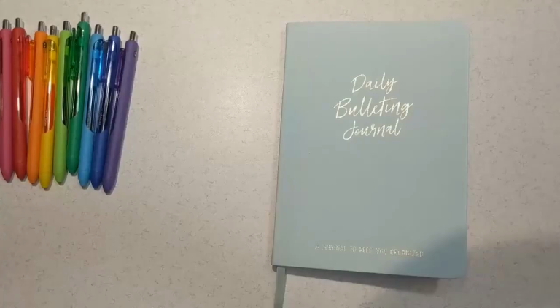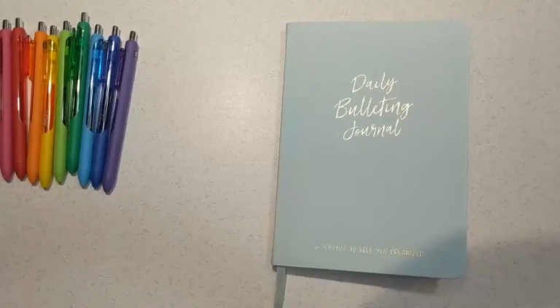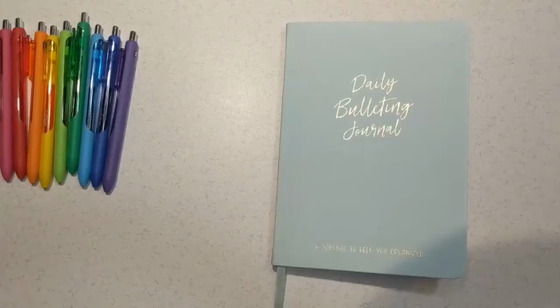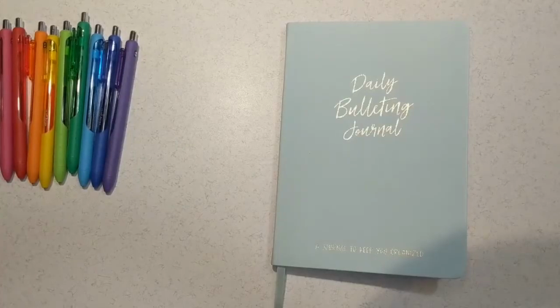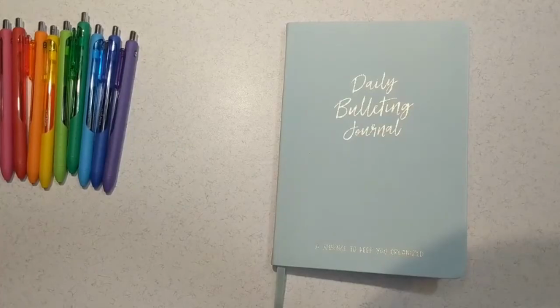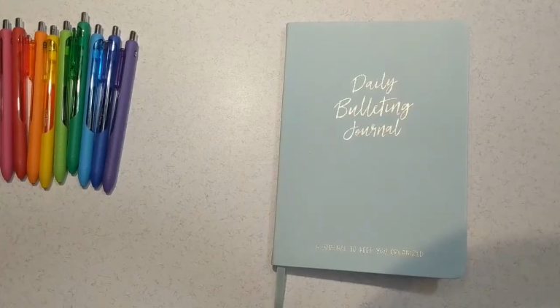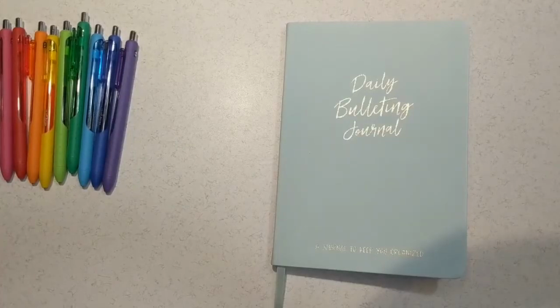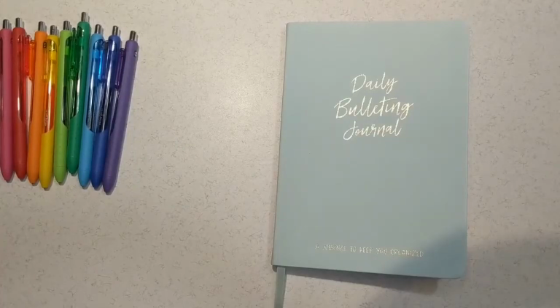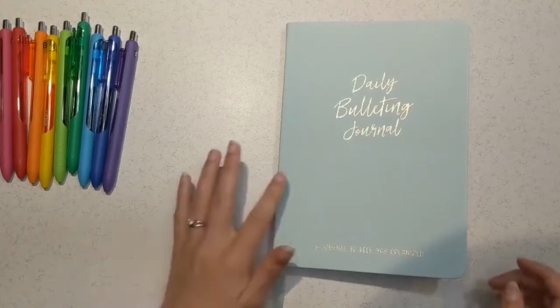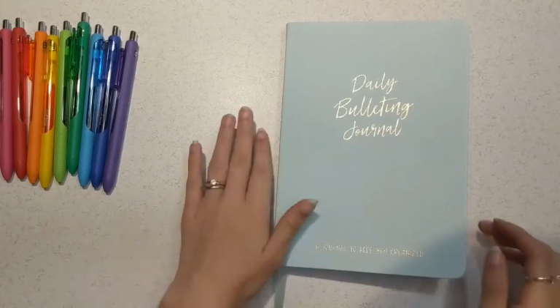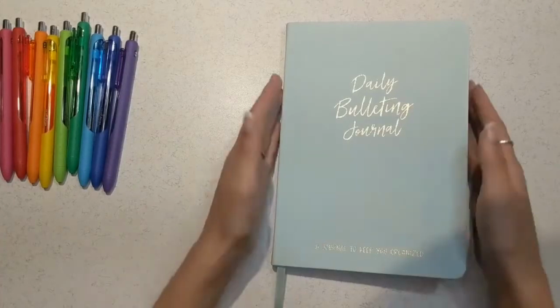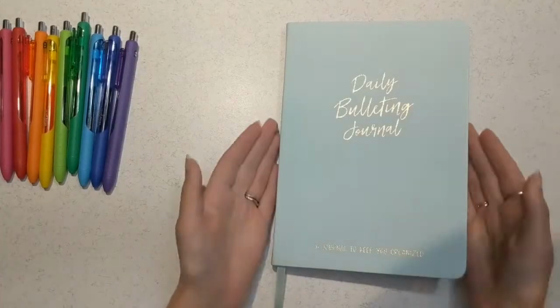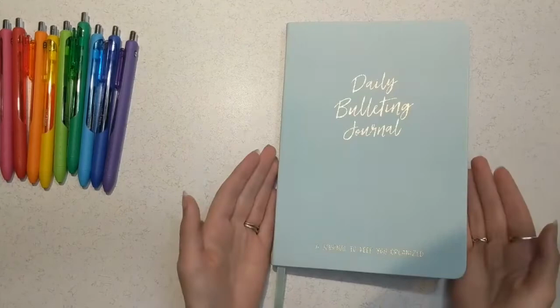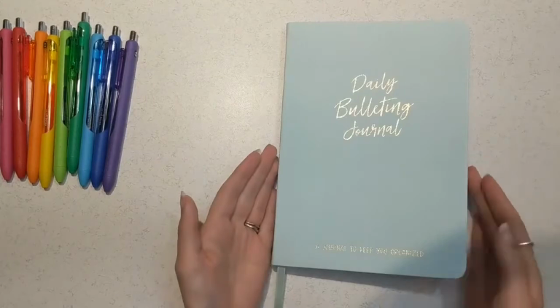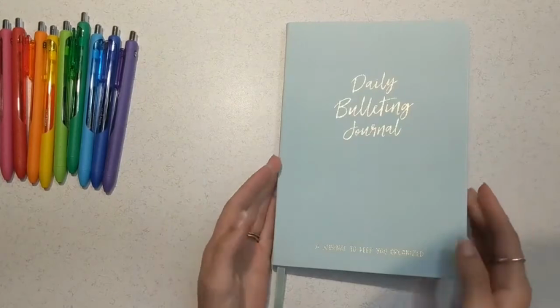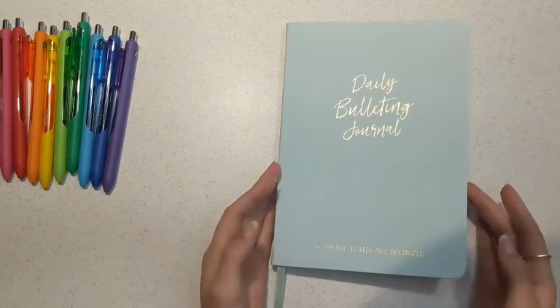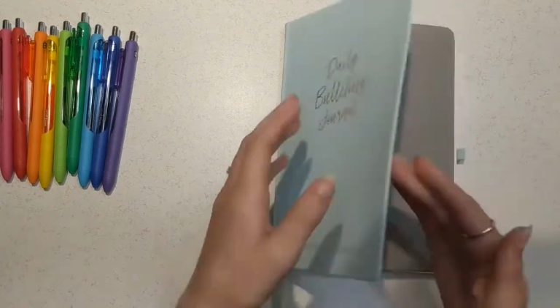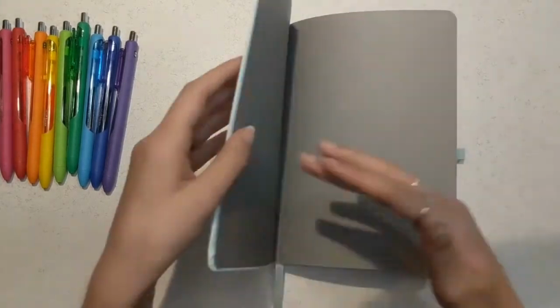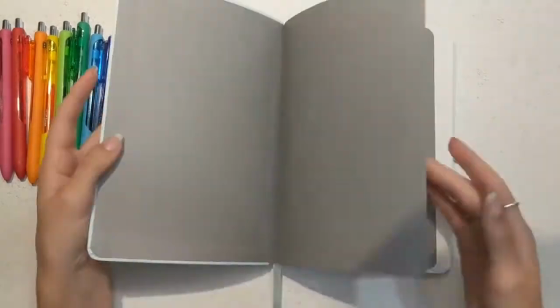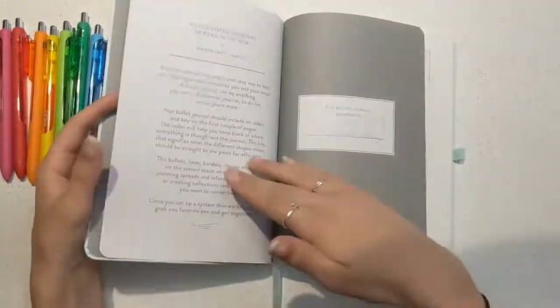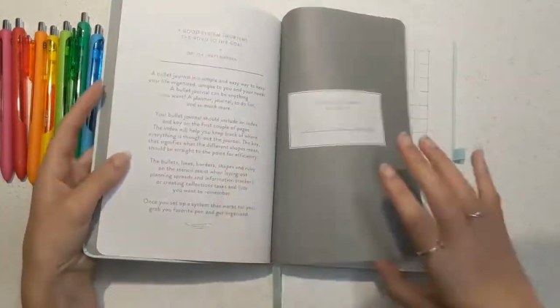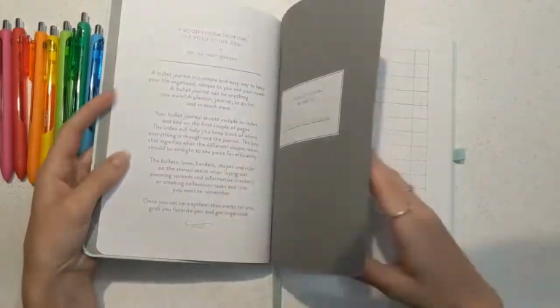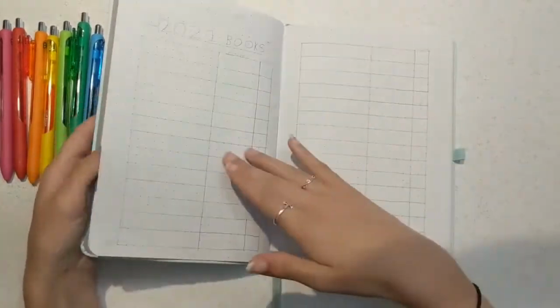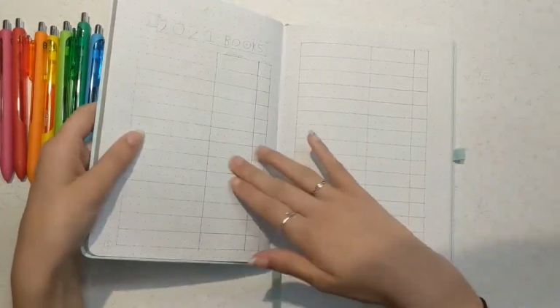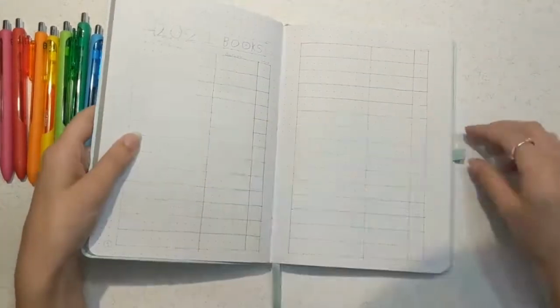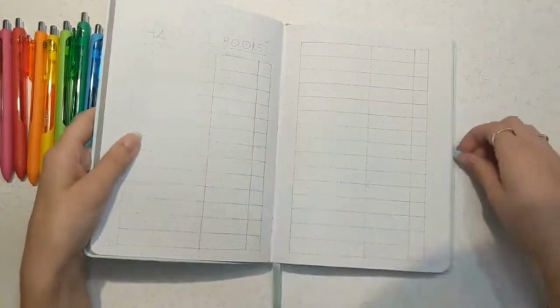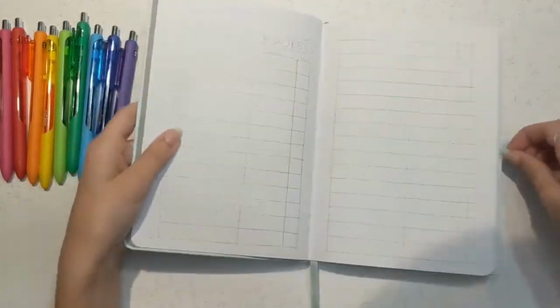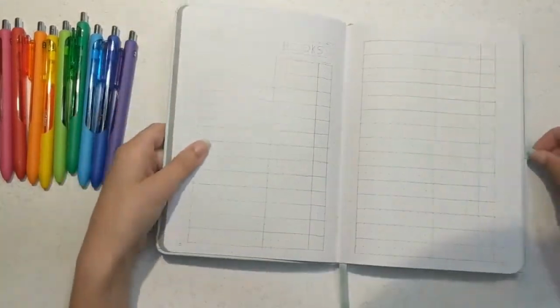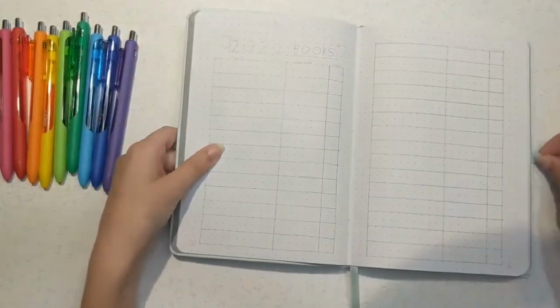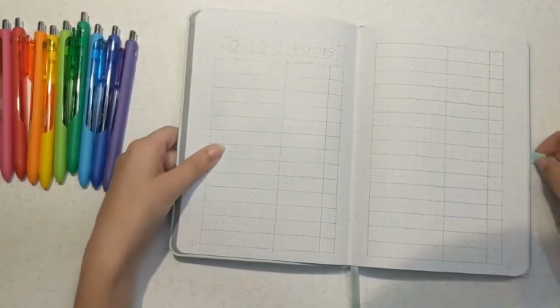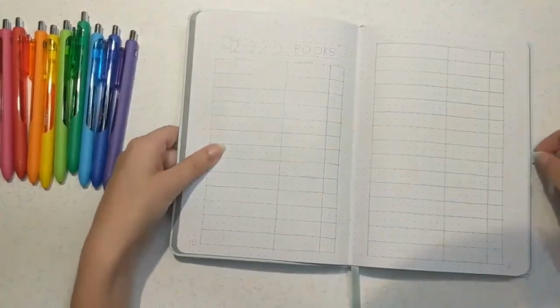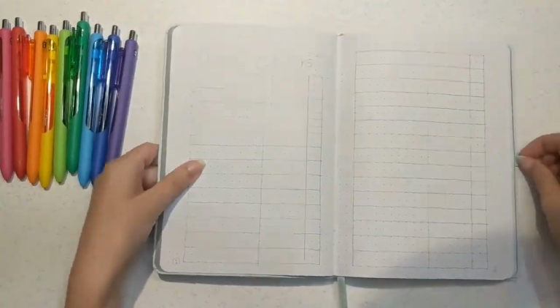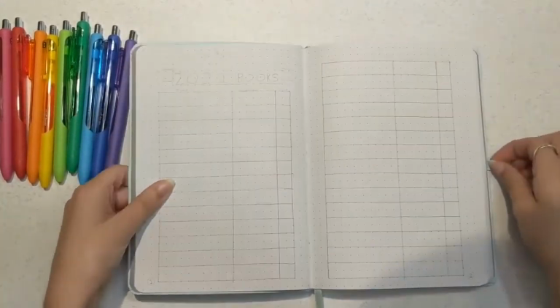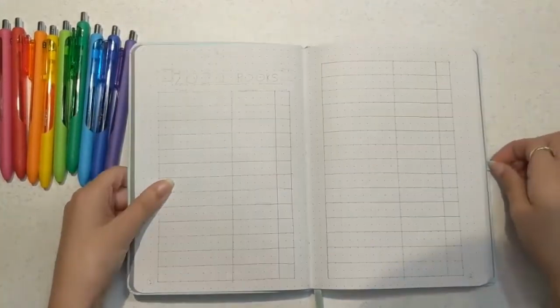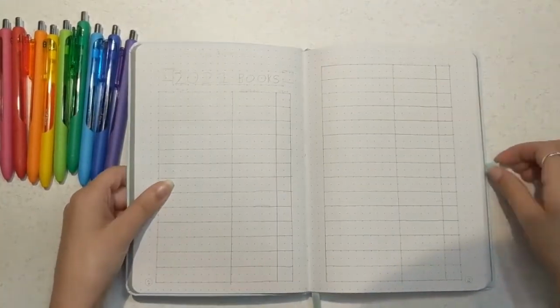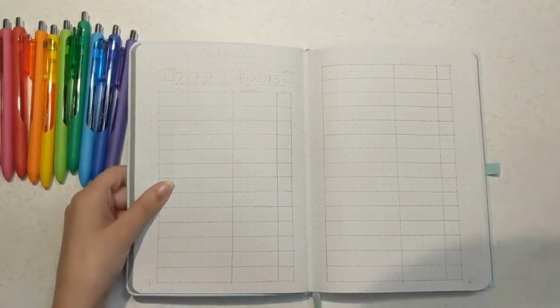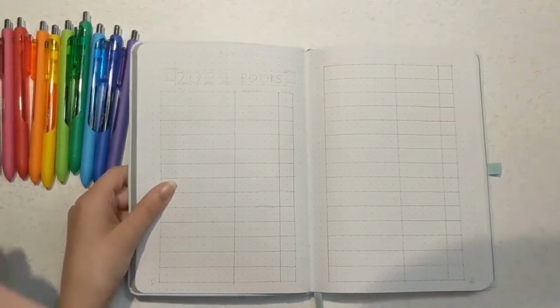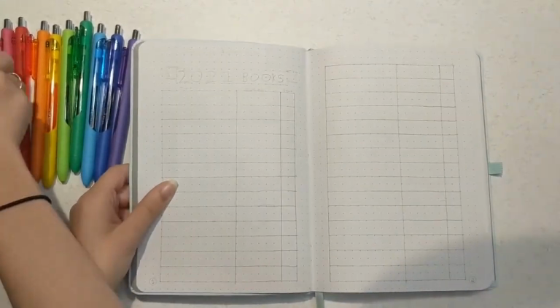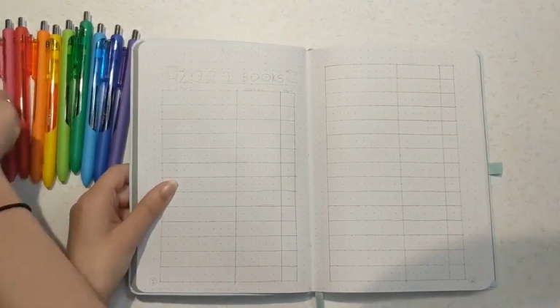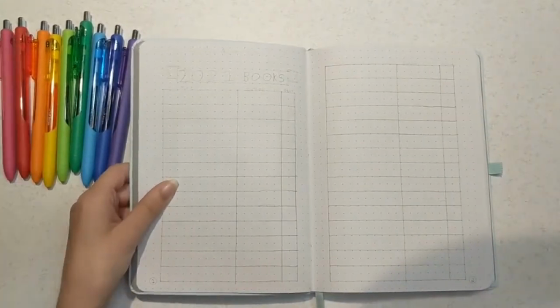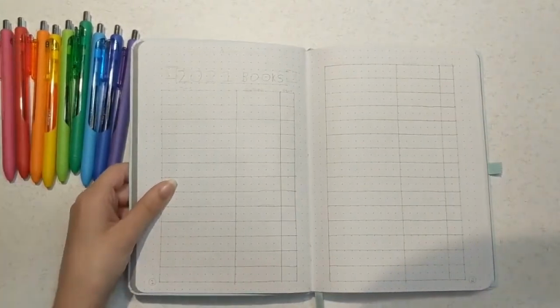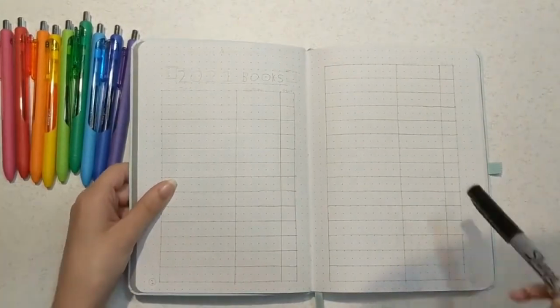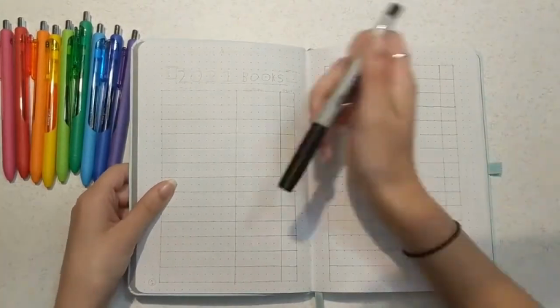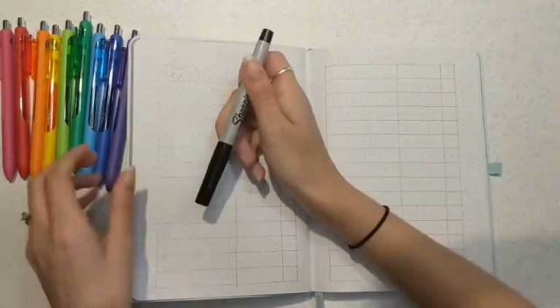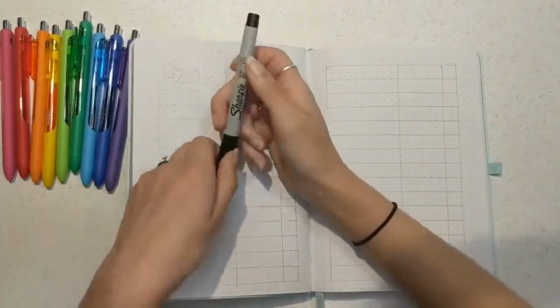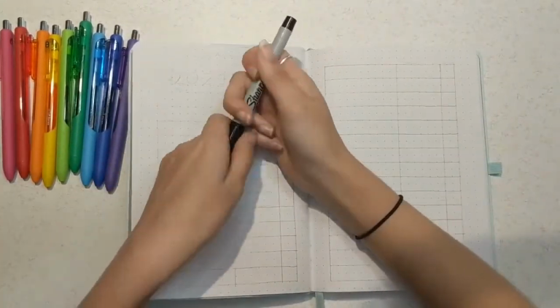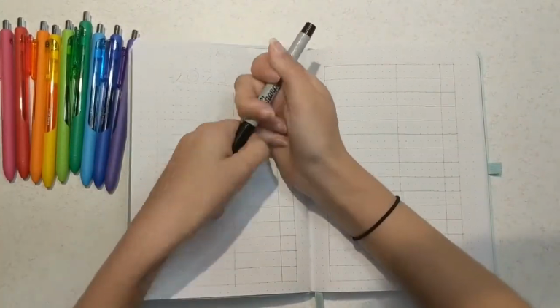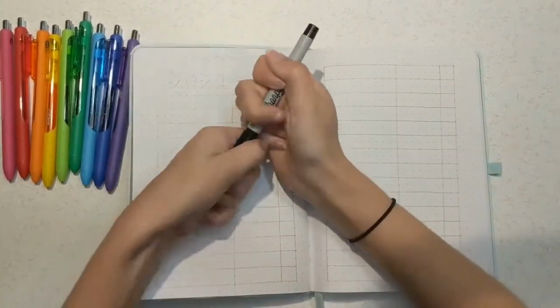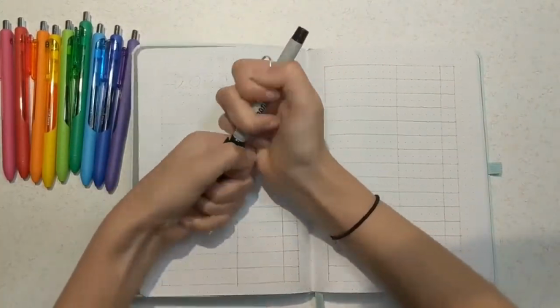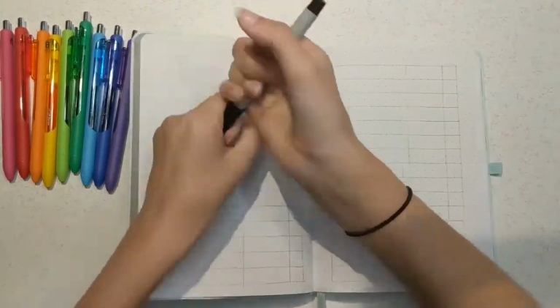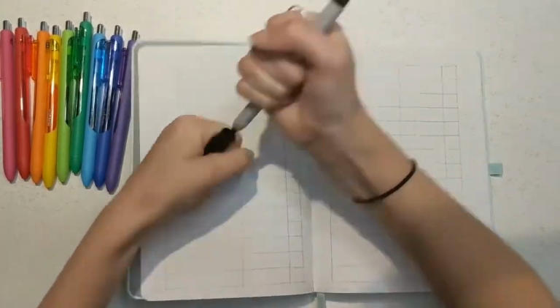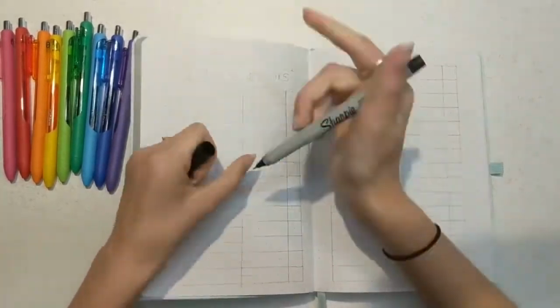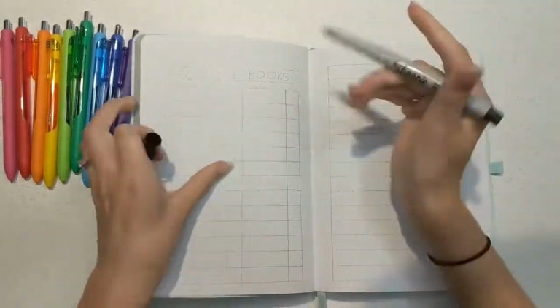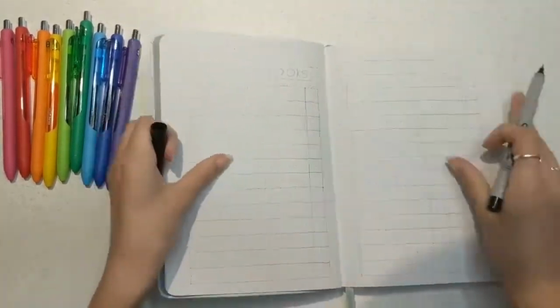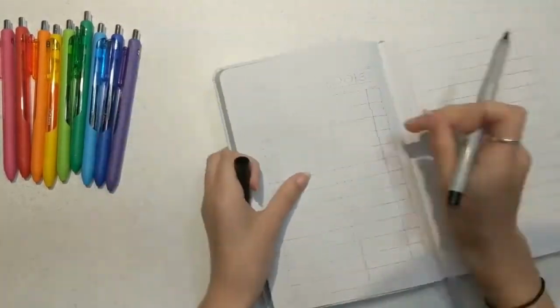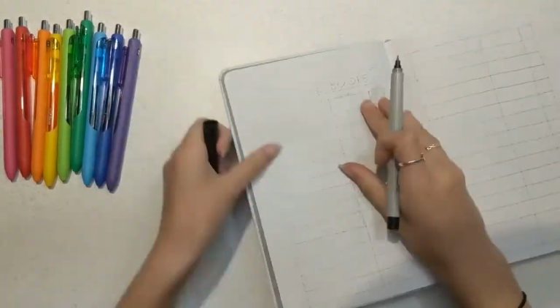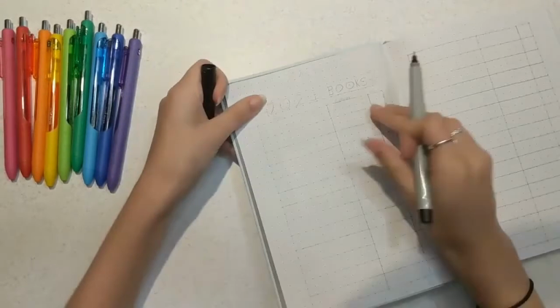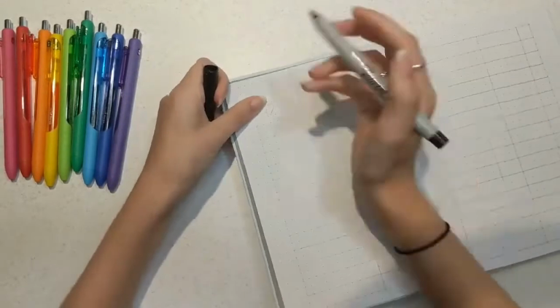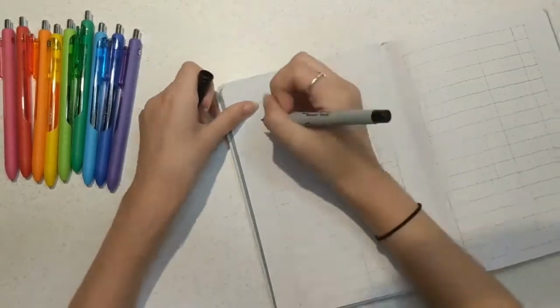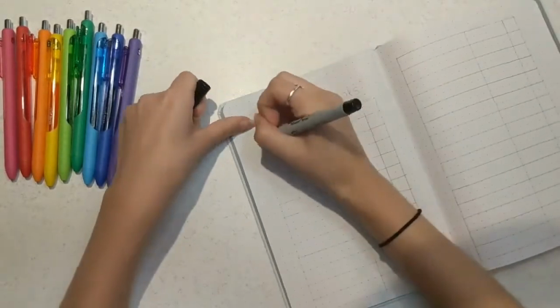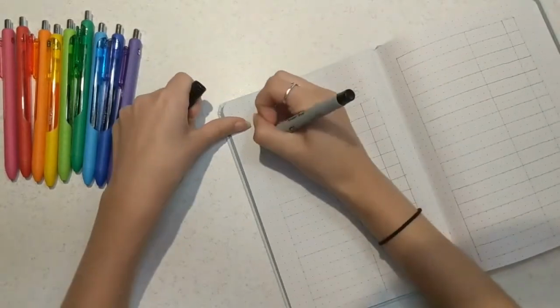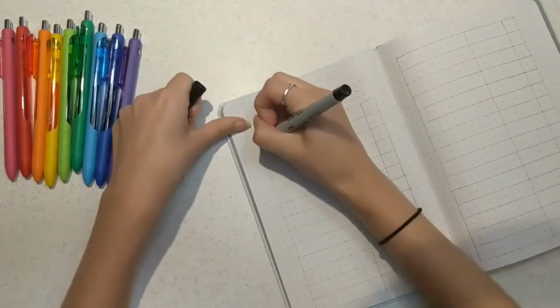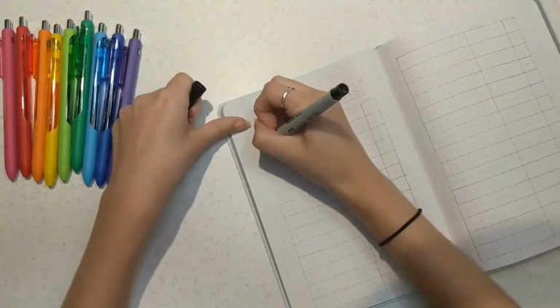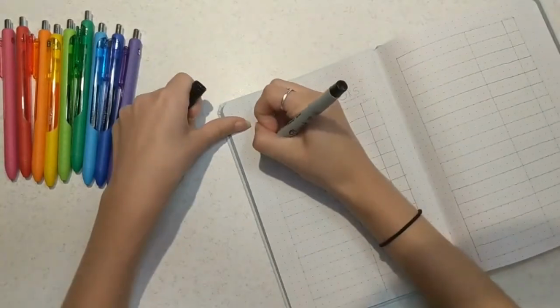Hey fellow reading warriors and welcome to today's video where I will be showing you my bullet journal spread for the month of August.